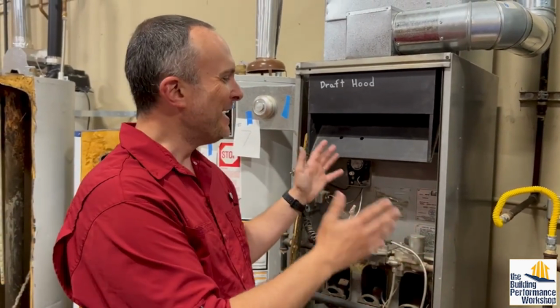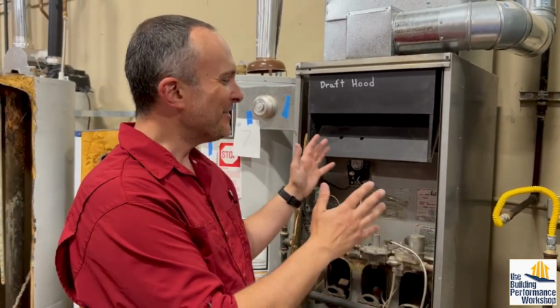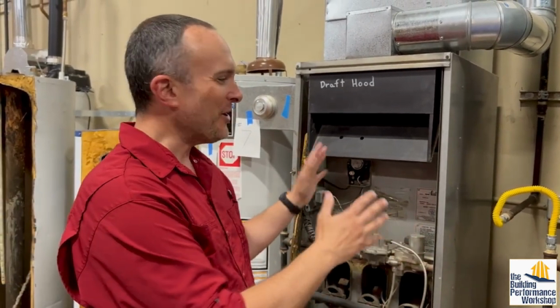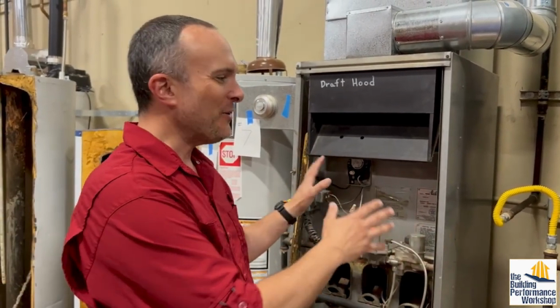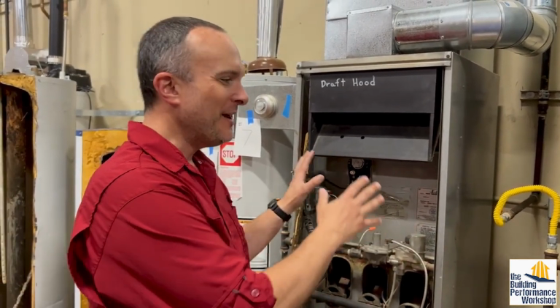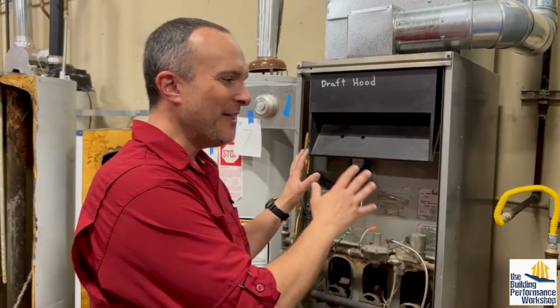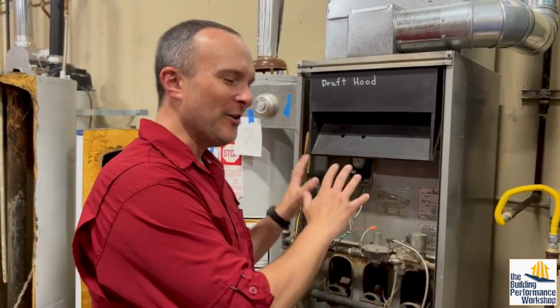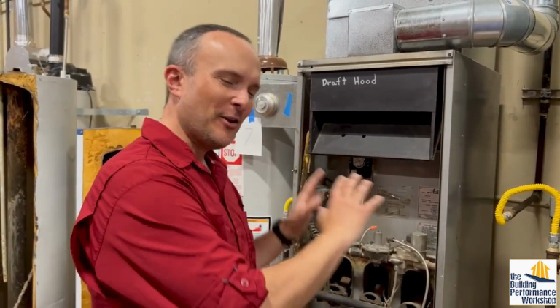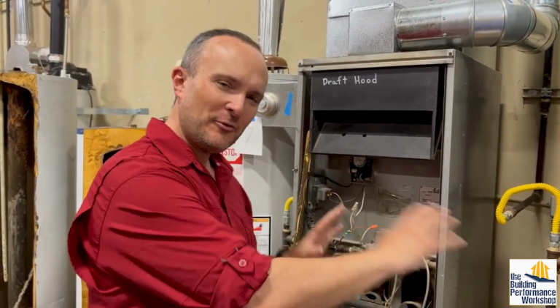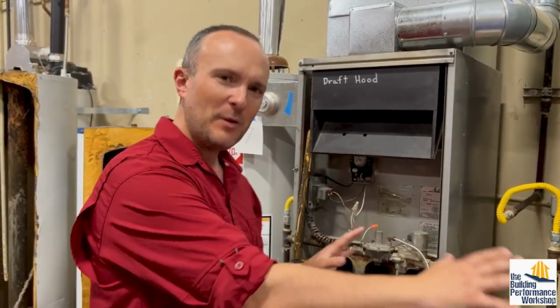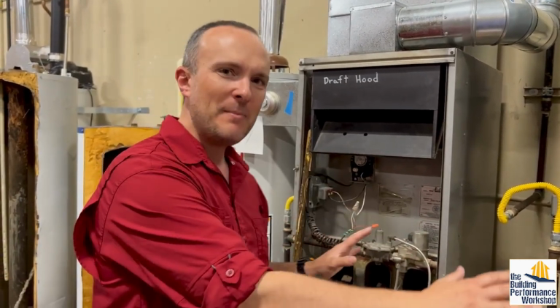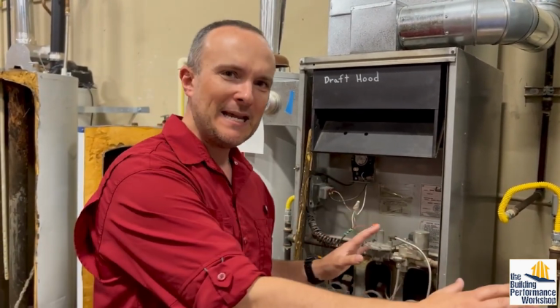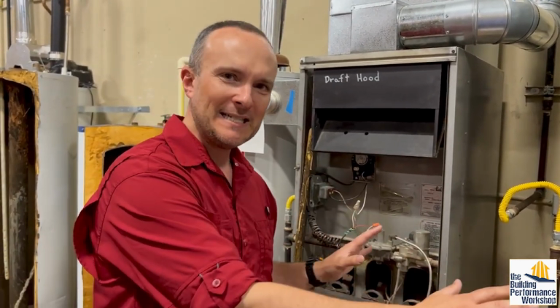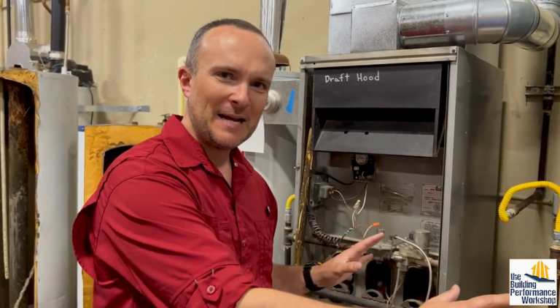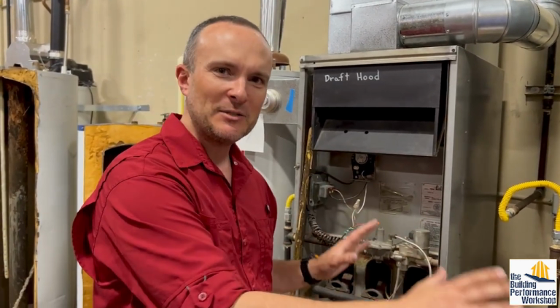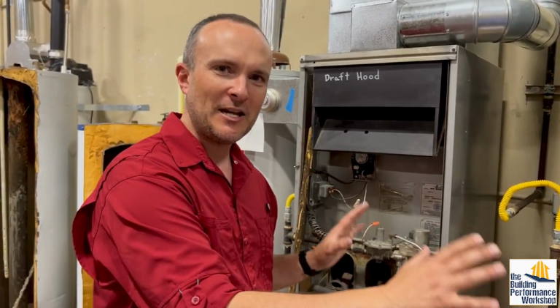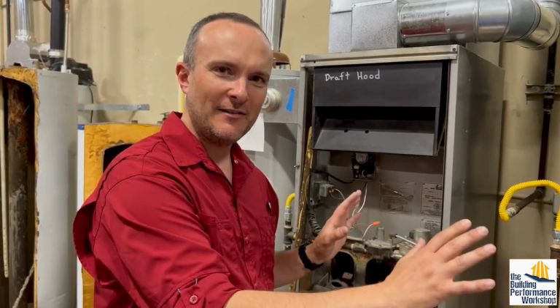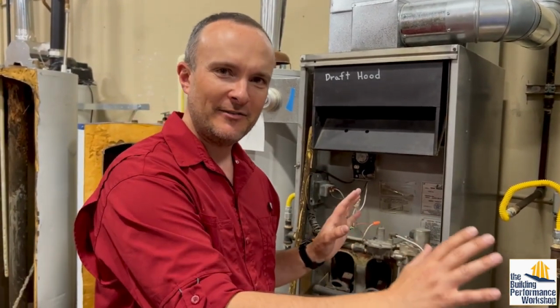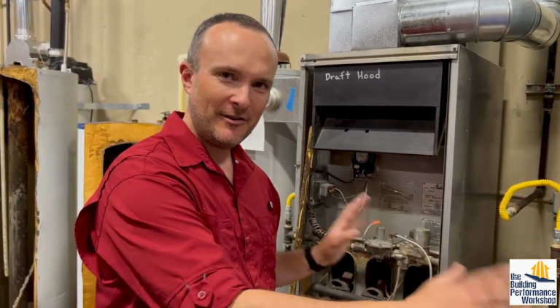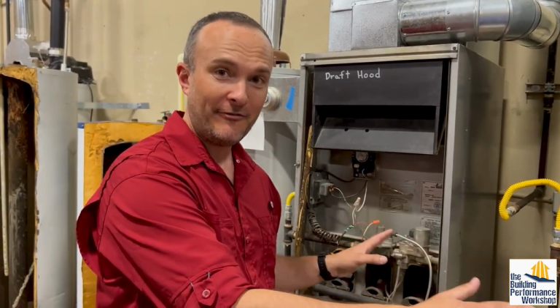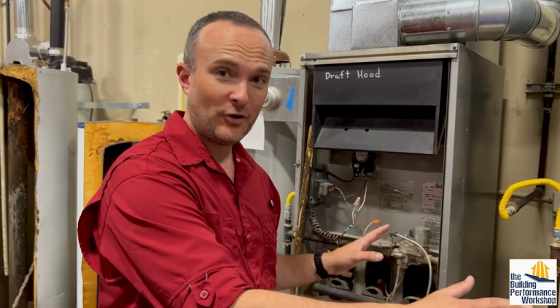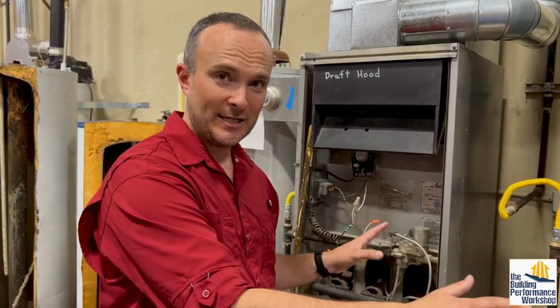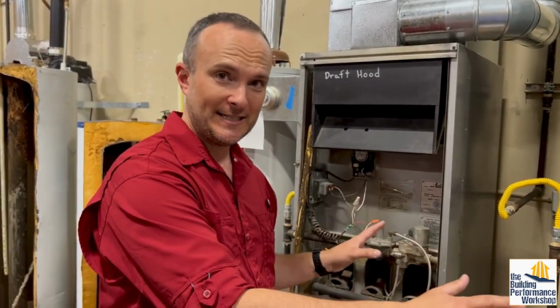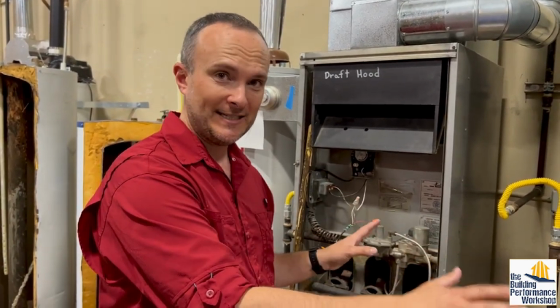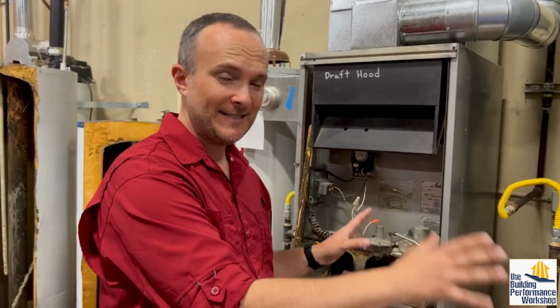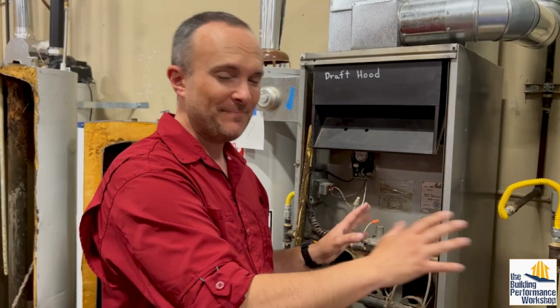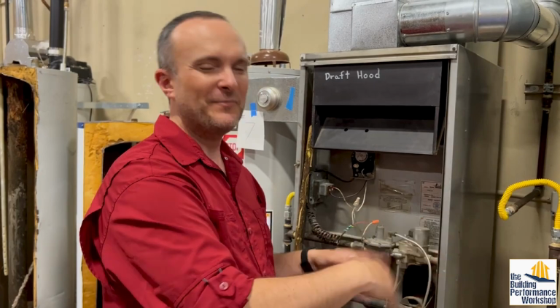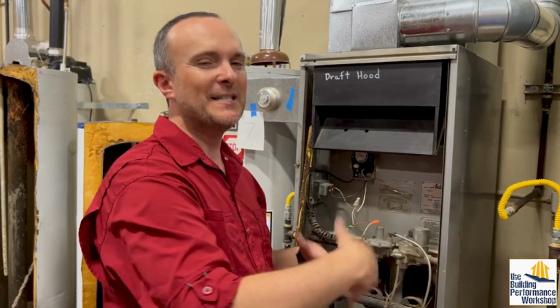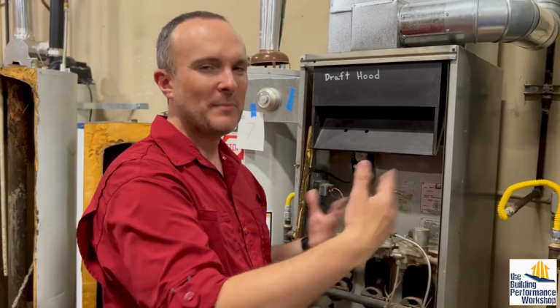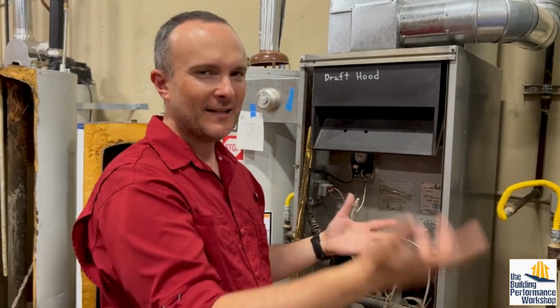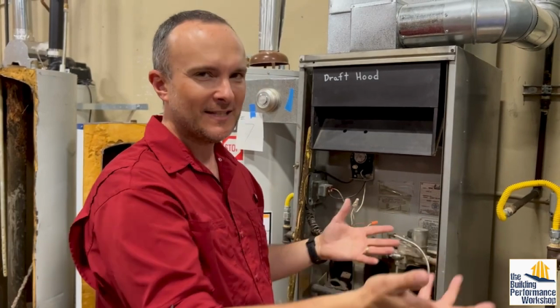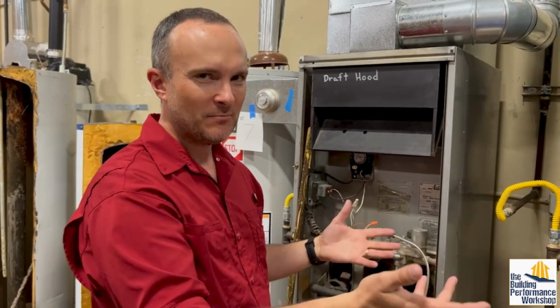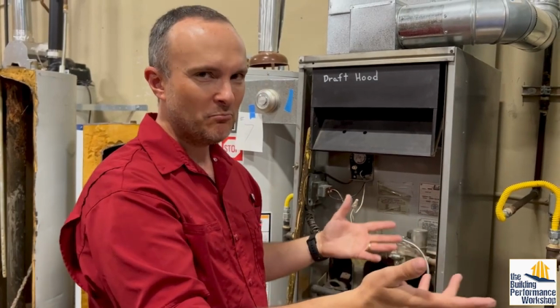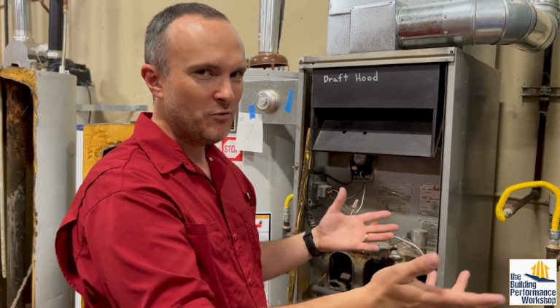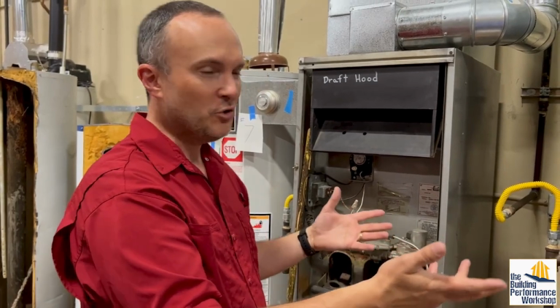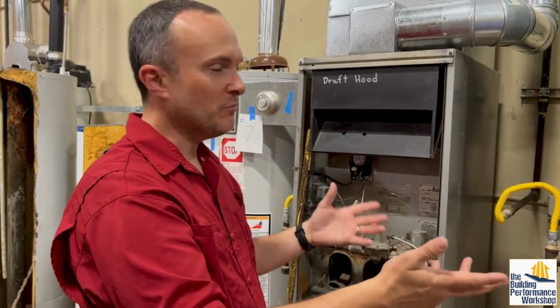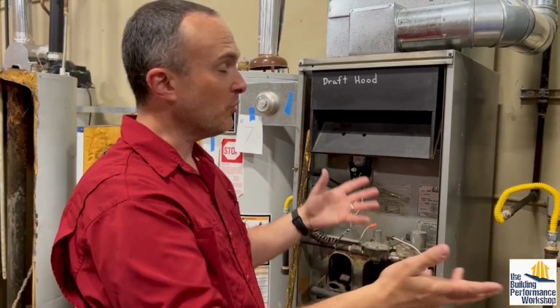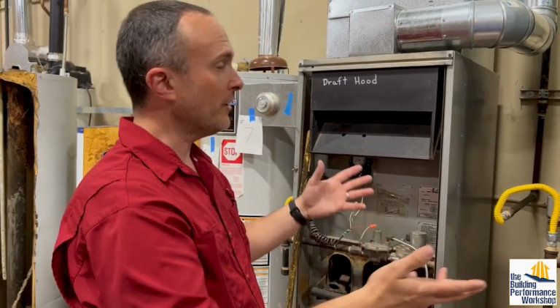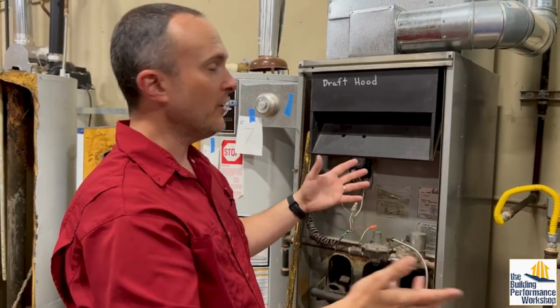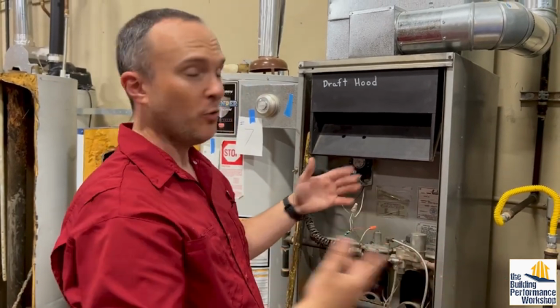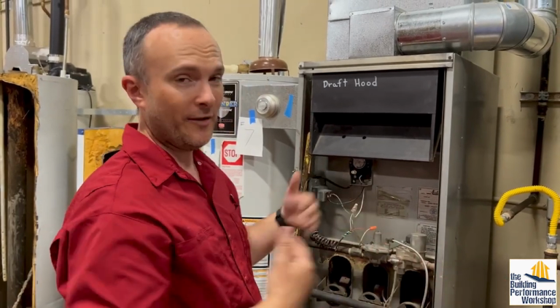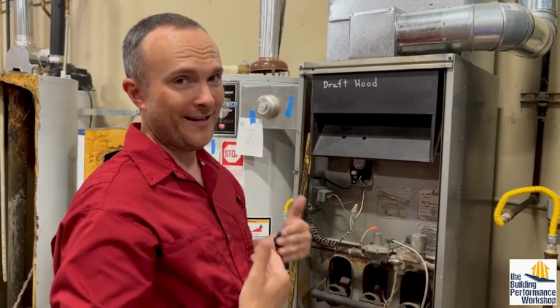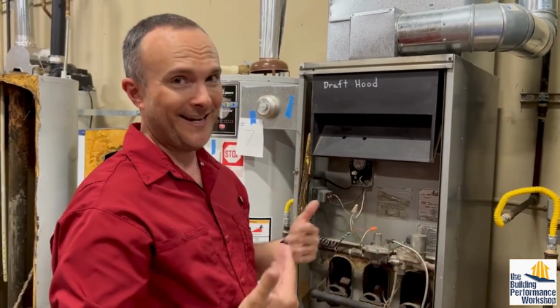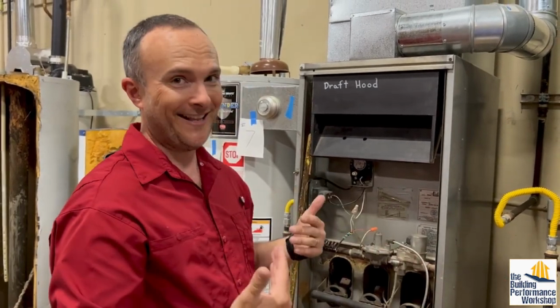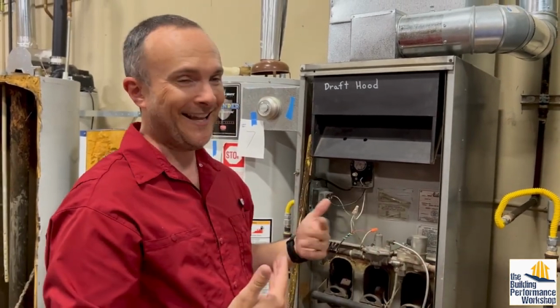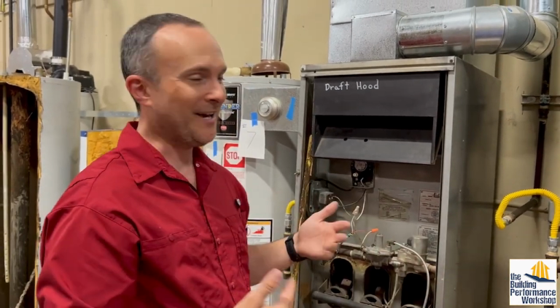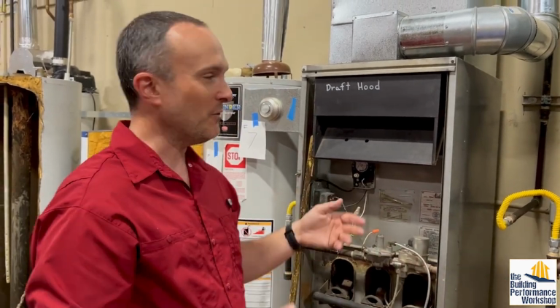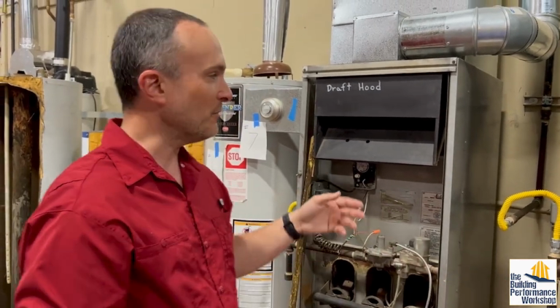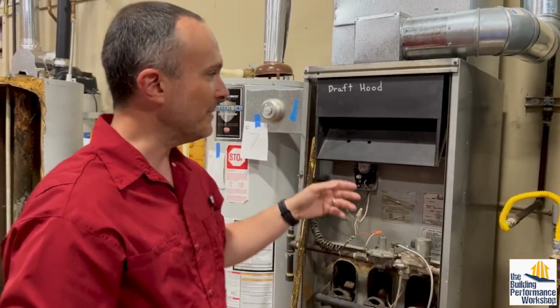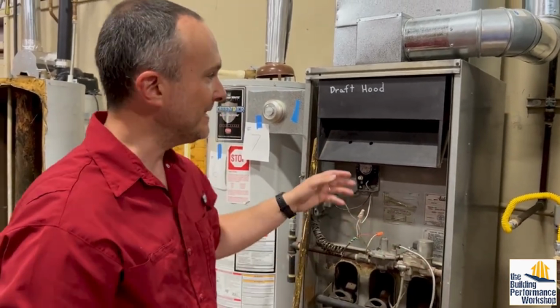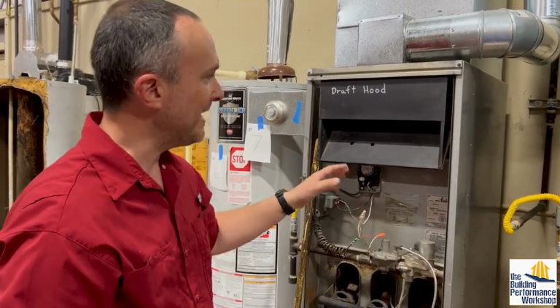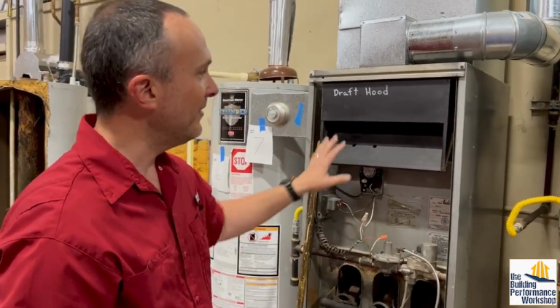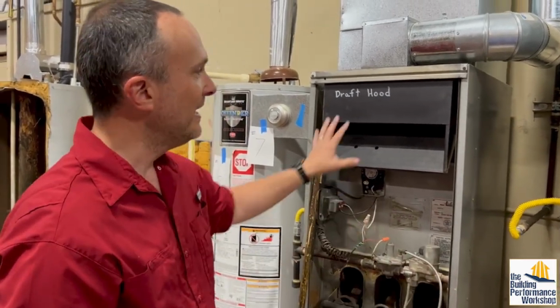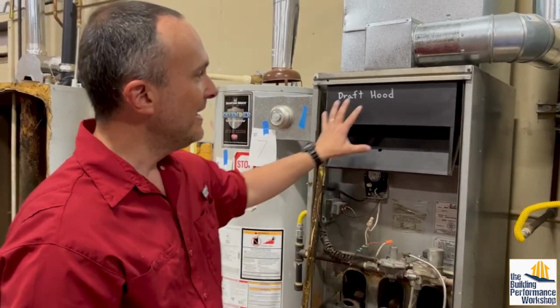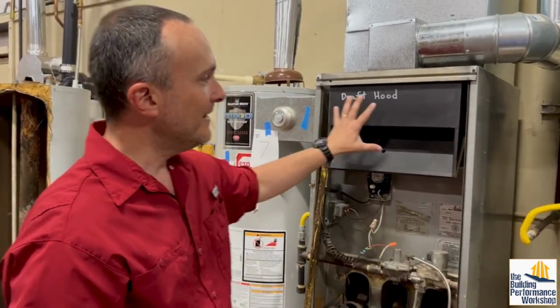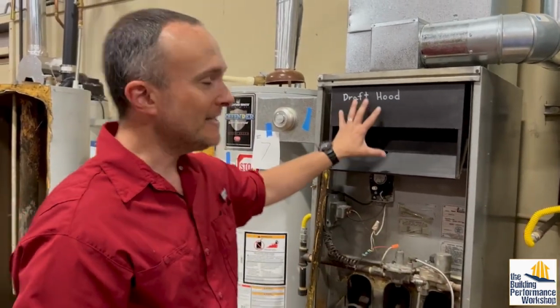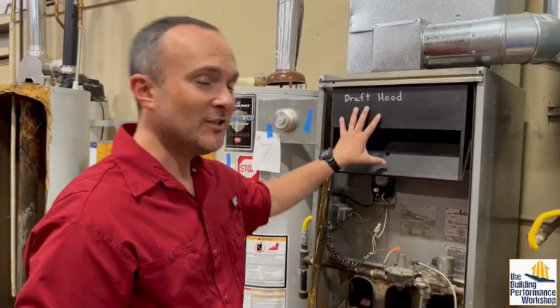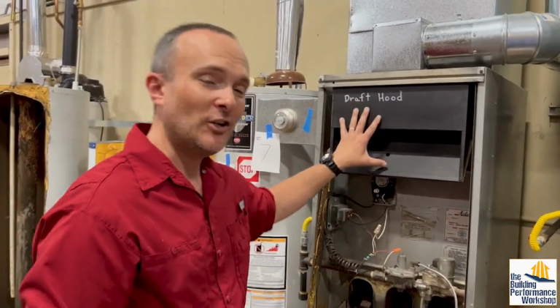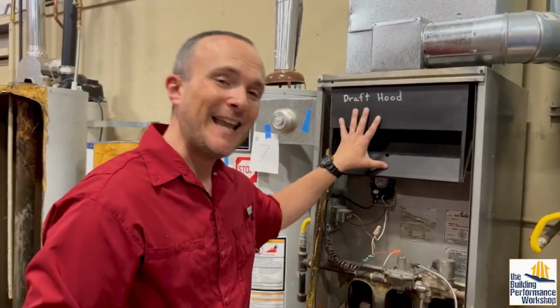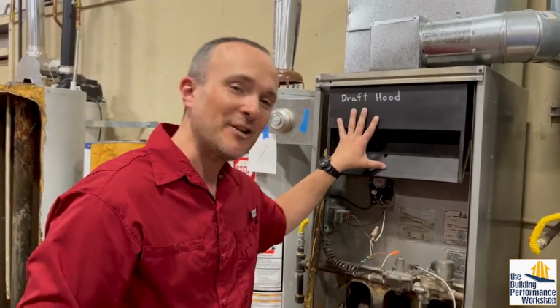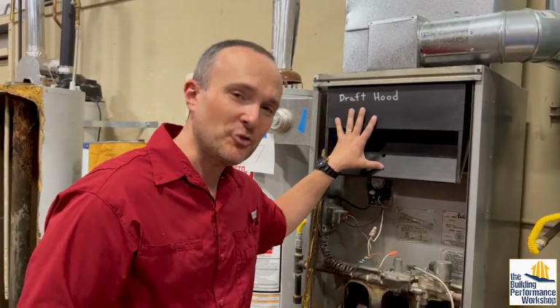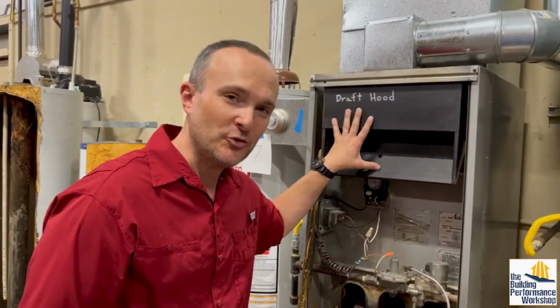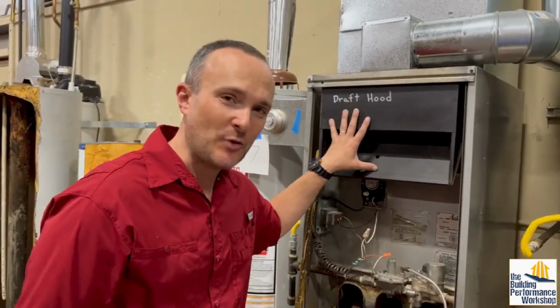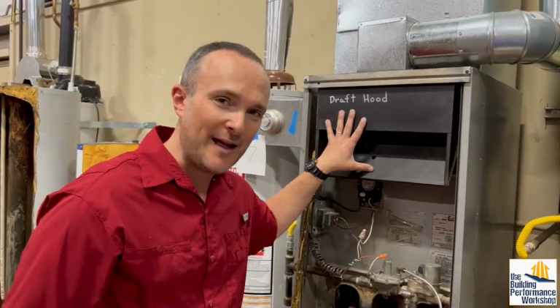There are three main types of furnaces — something that's used more in the north than in Atlanta where we're based now. This first one is called natural draft.